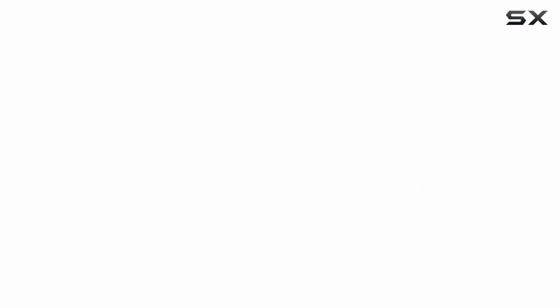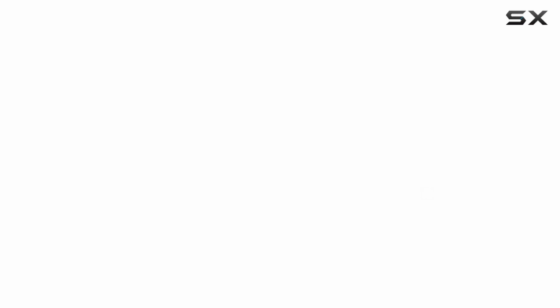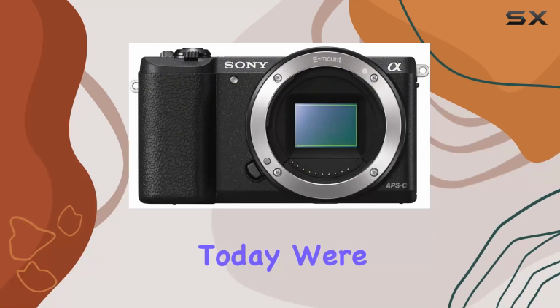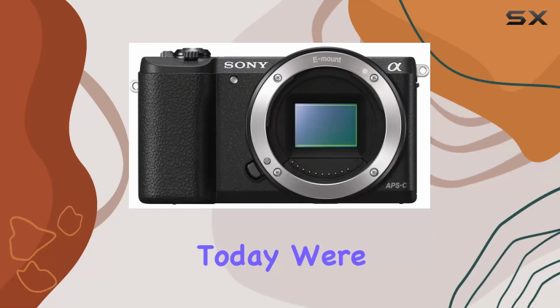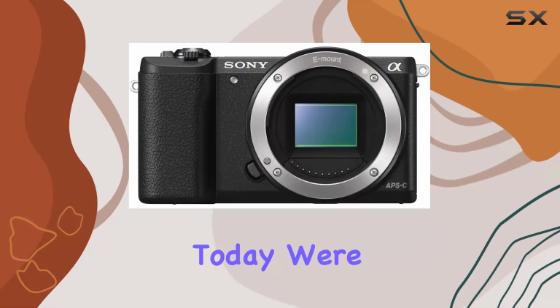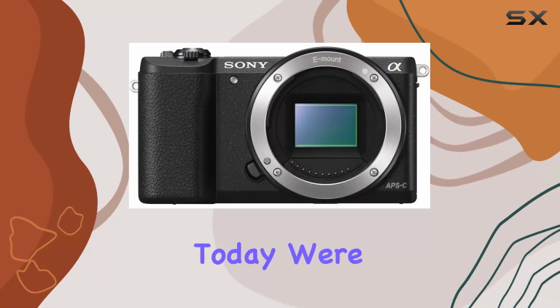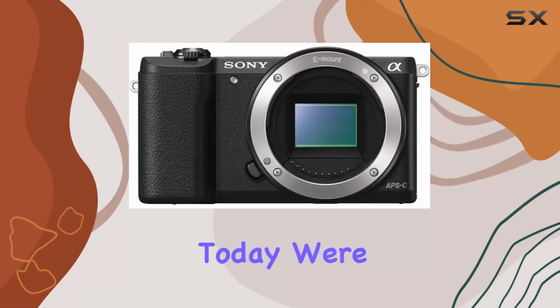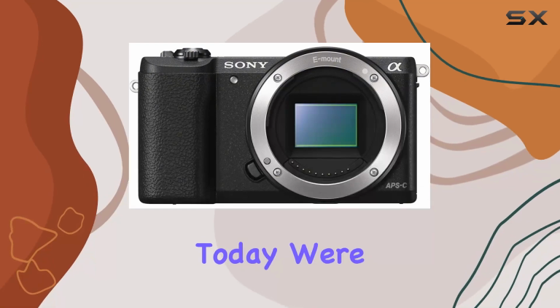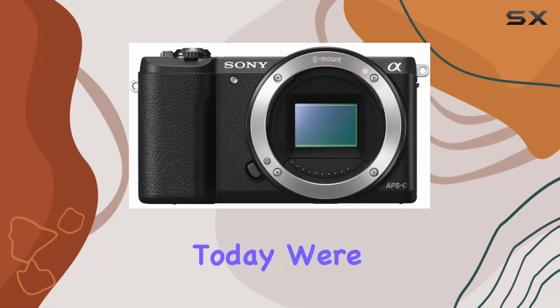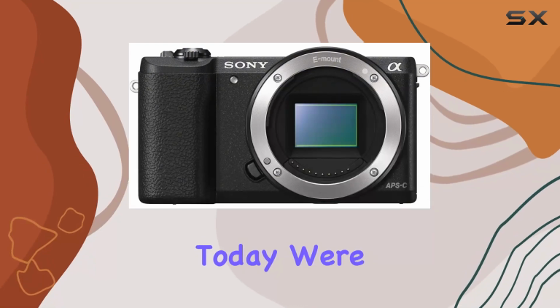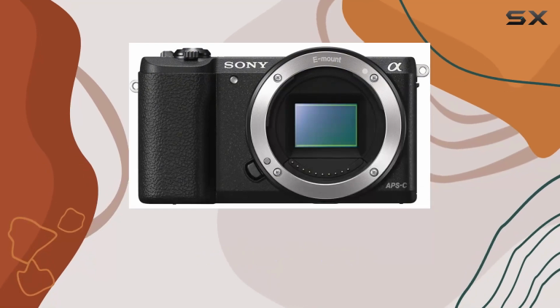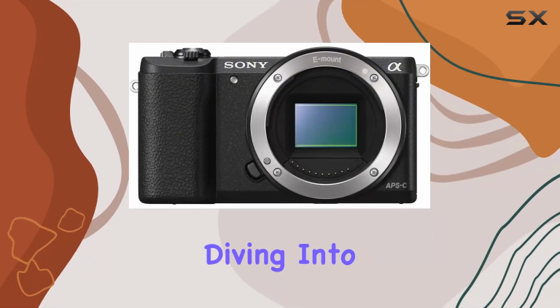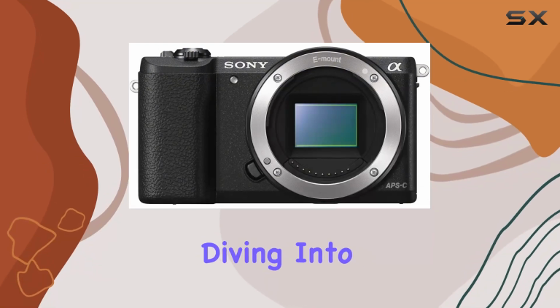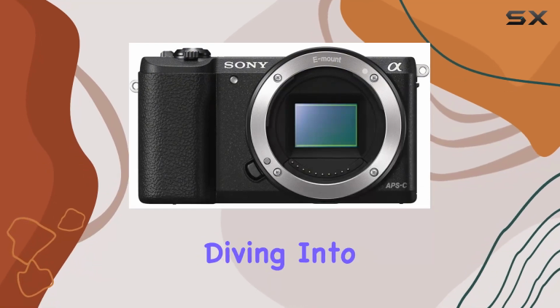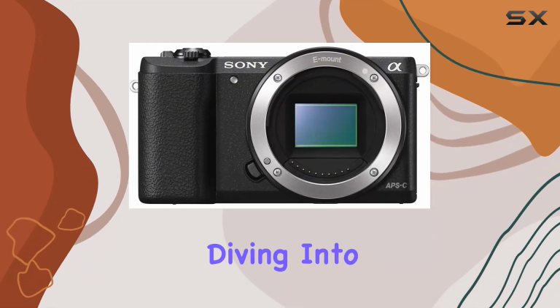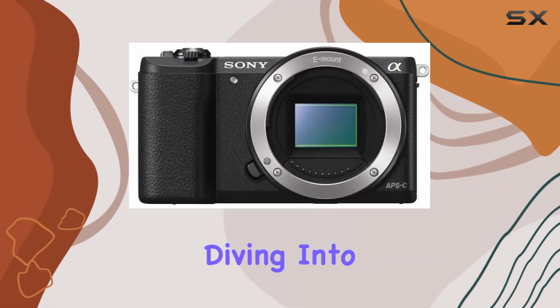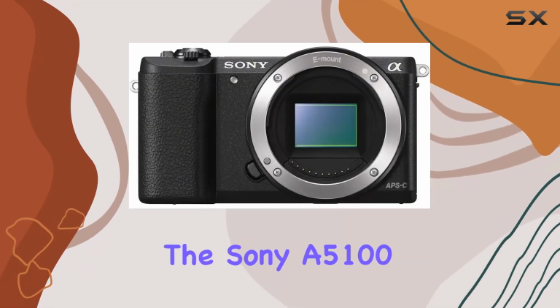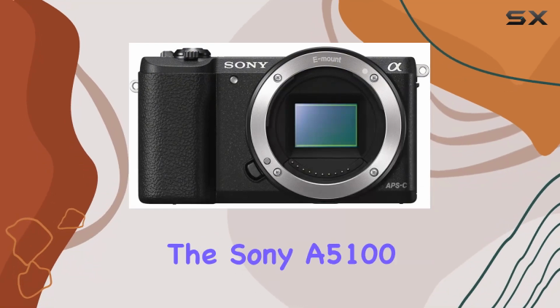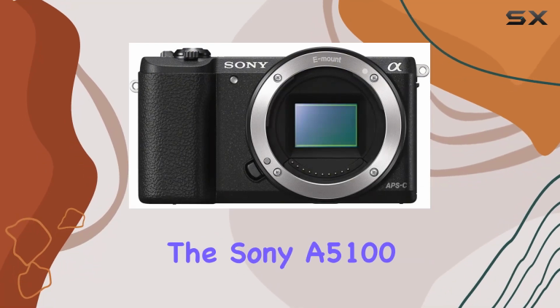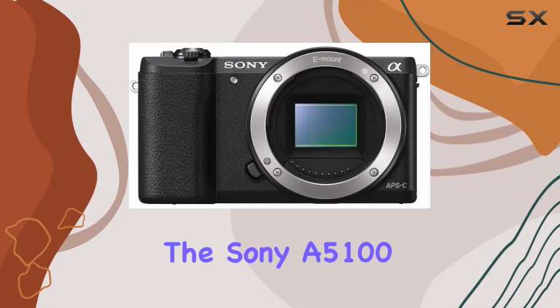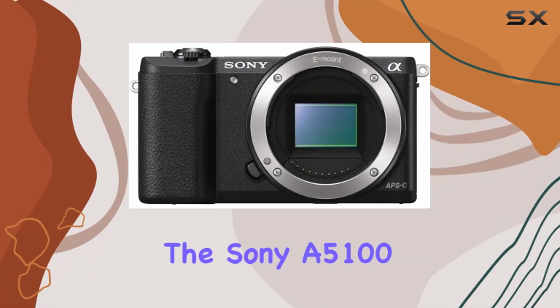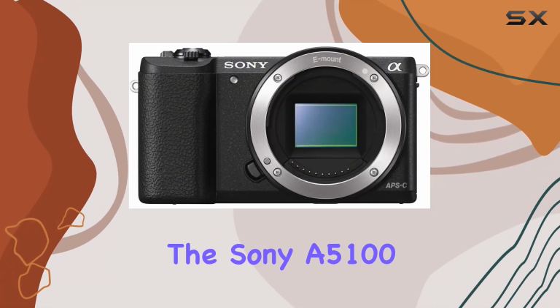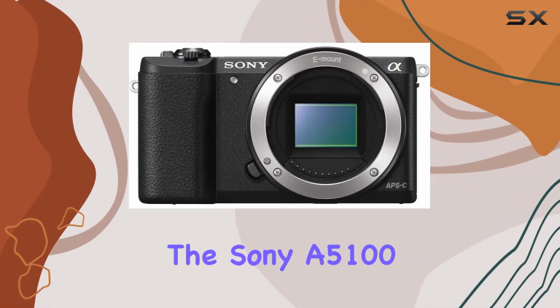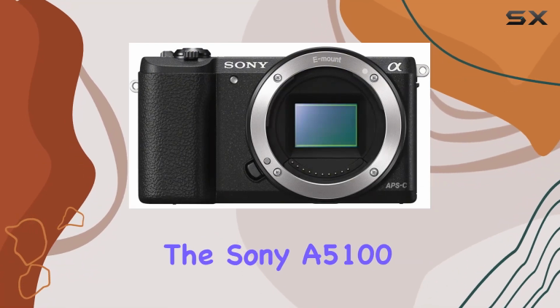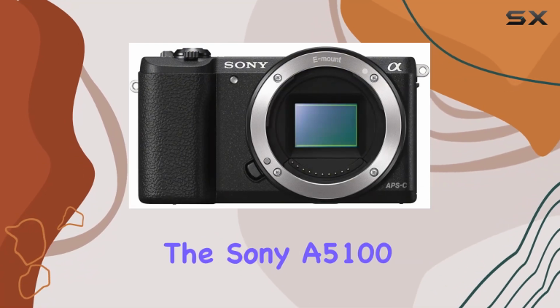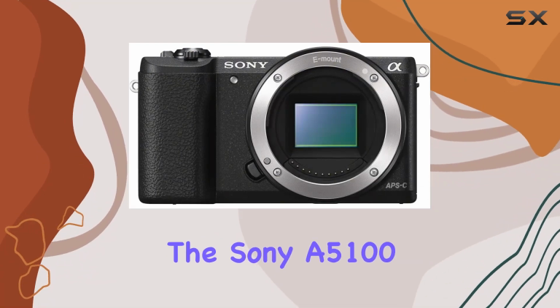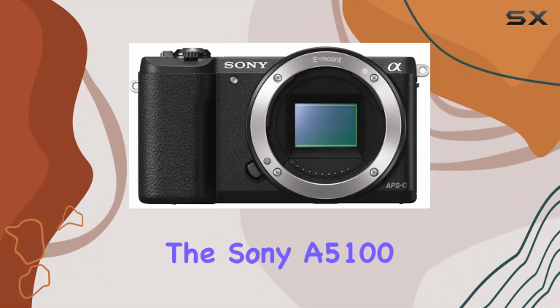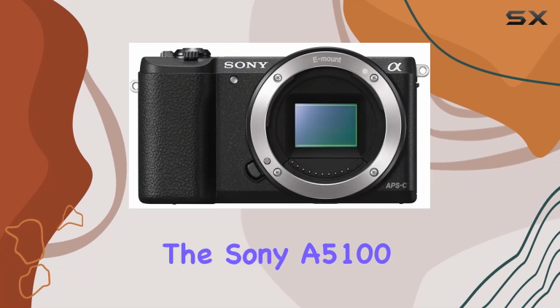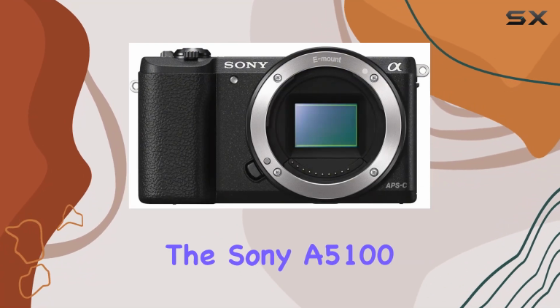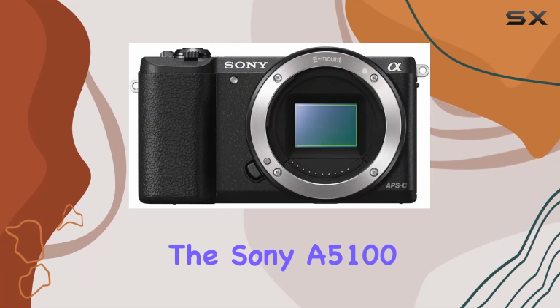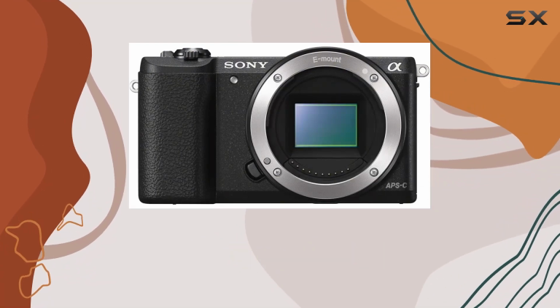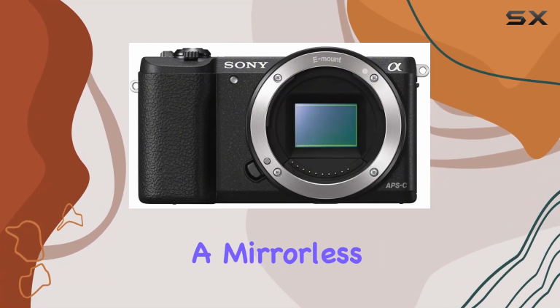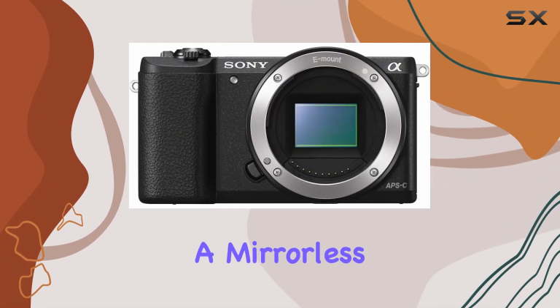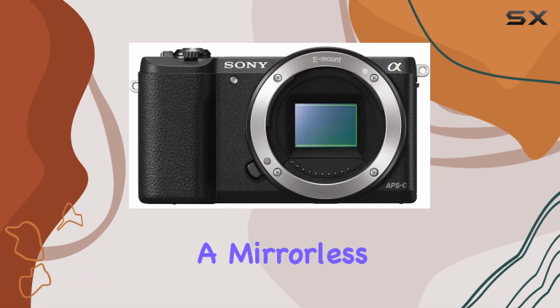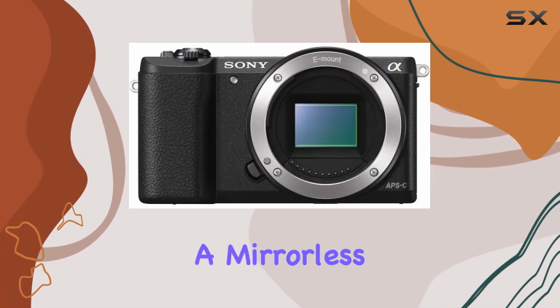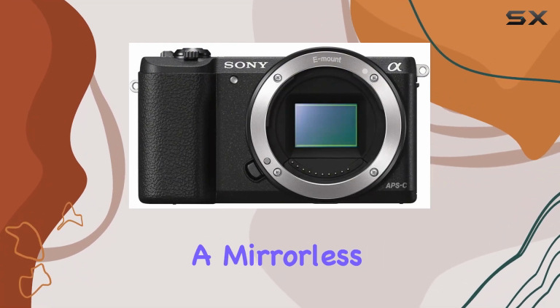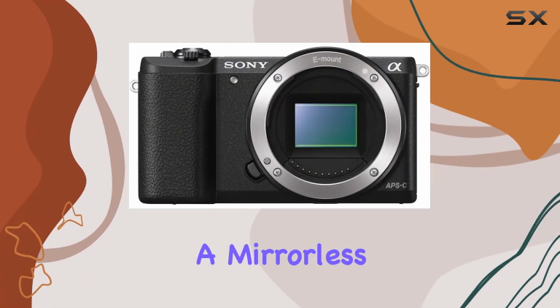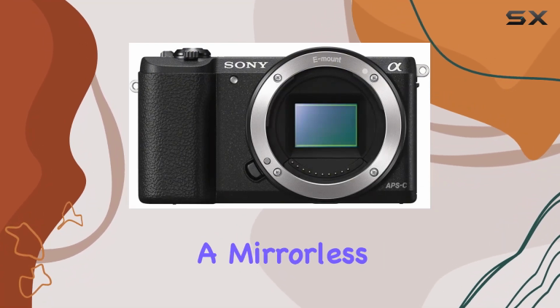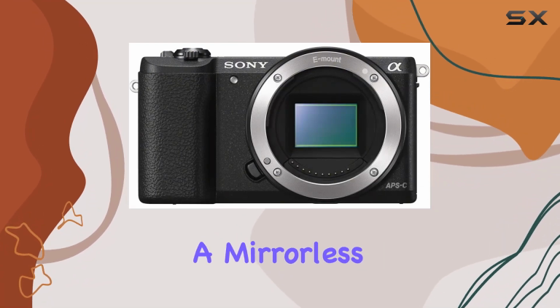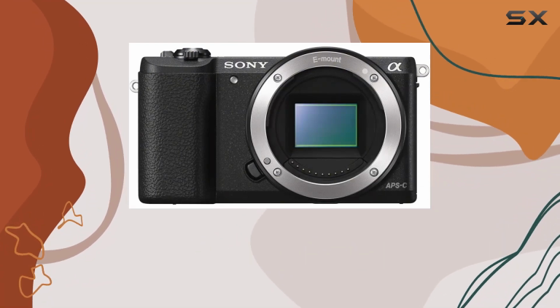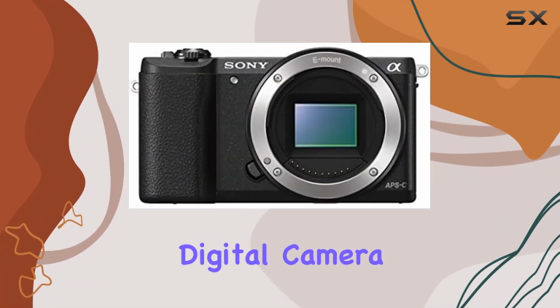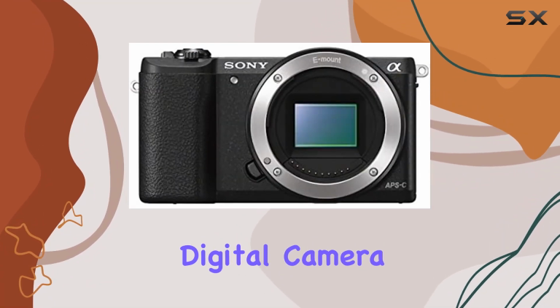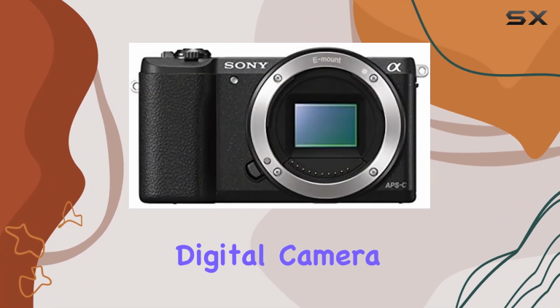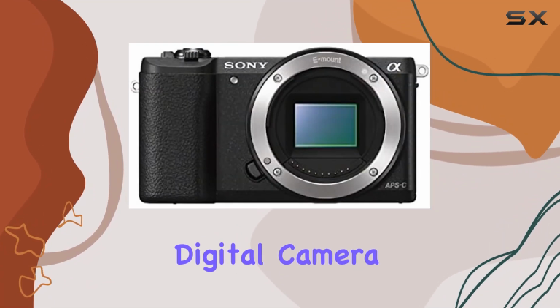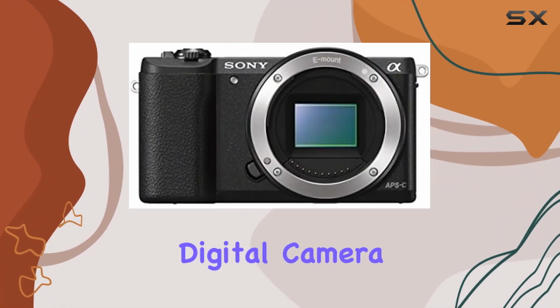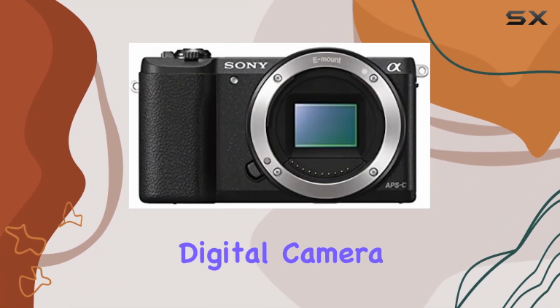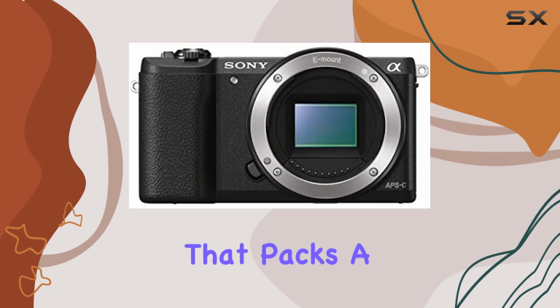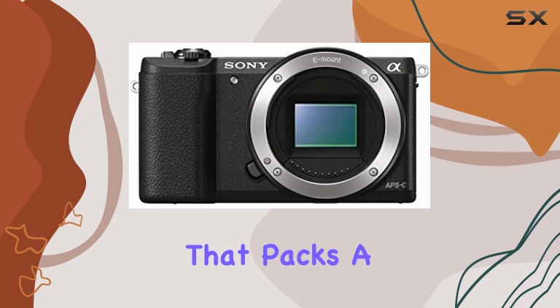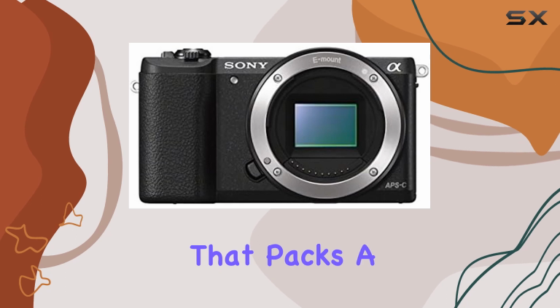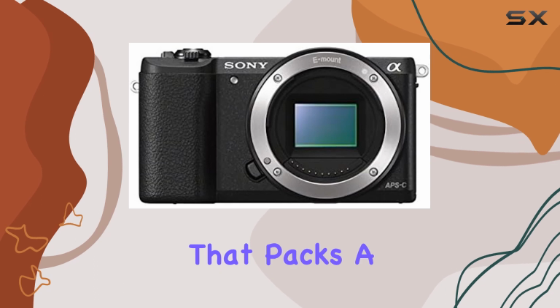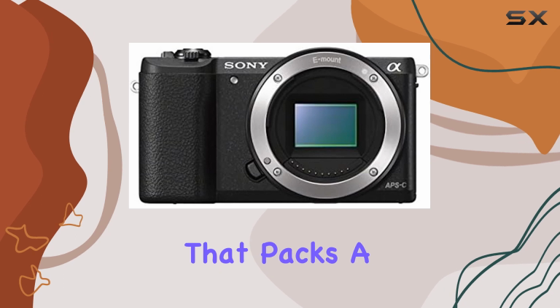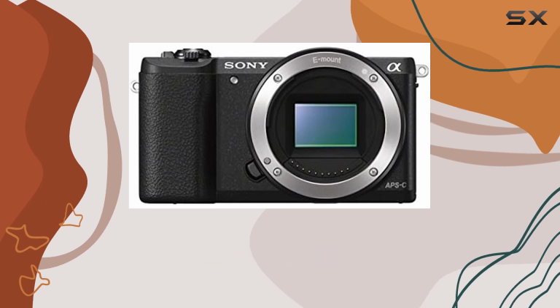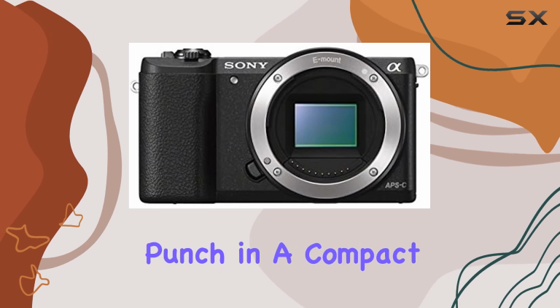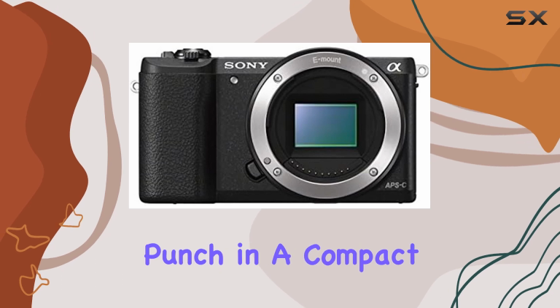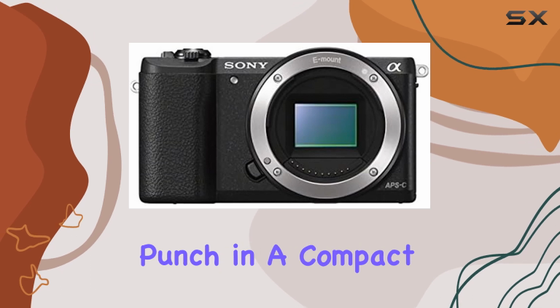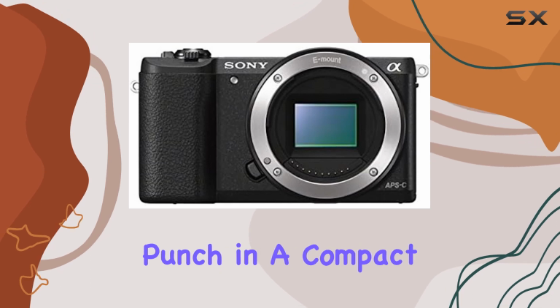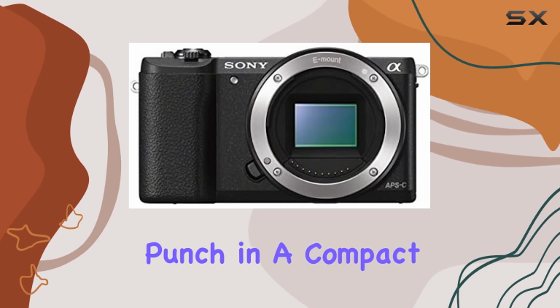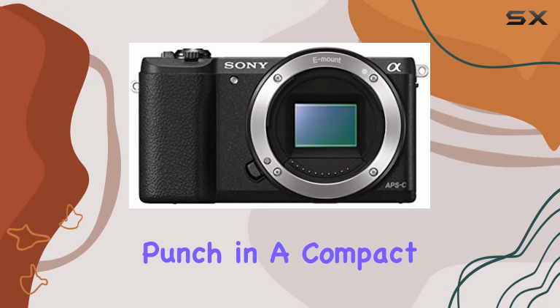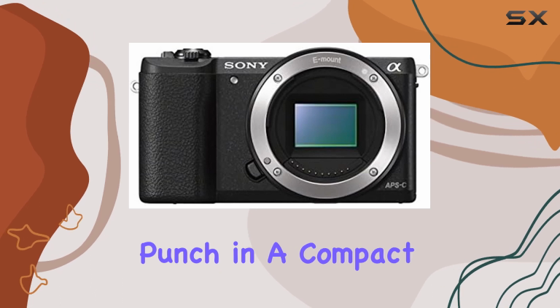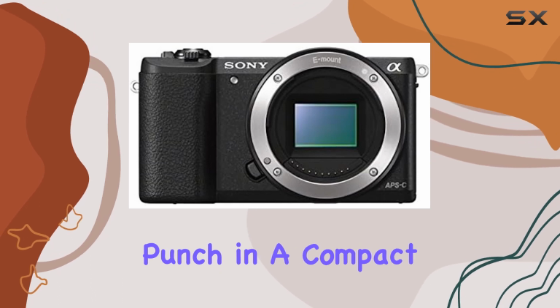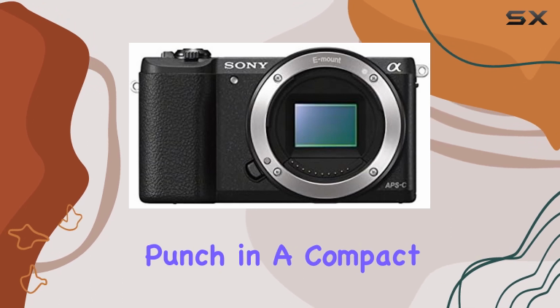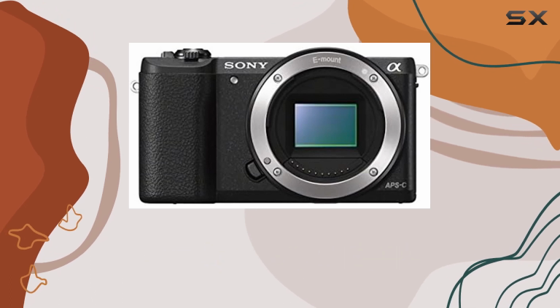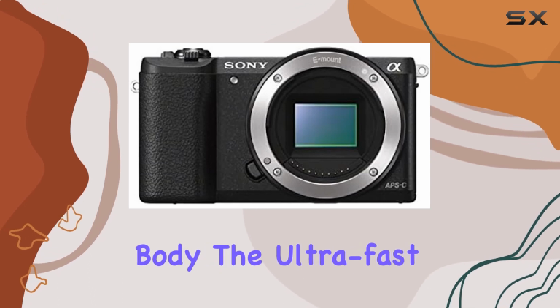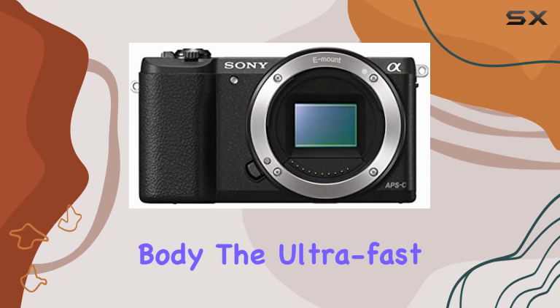Today, we're diving into the Sony A5100, a mirrorless digital camera that packs a punch in a compact body.